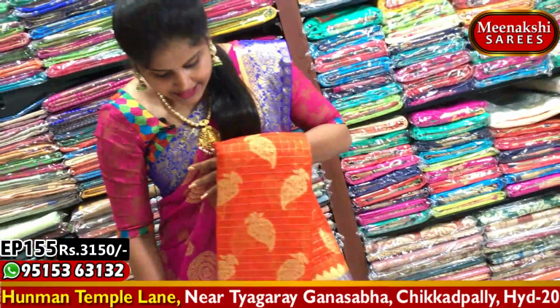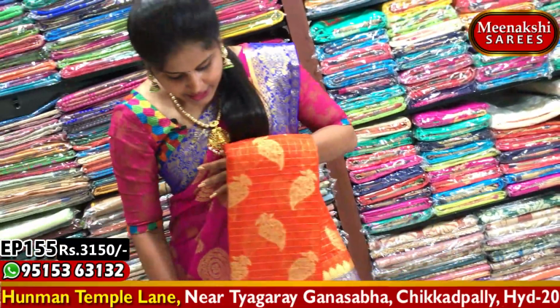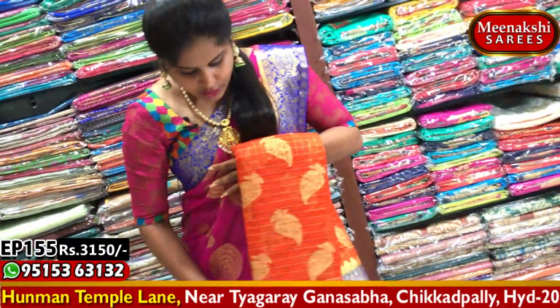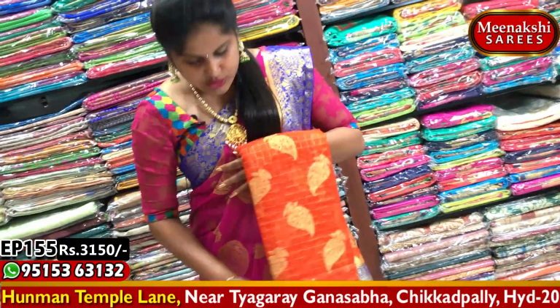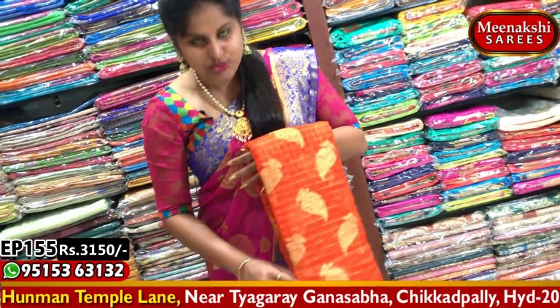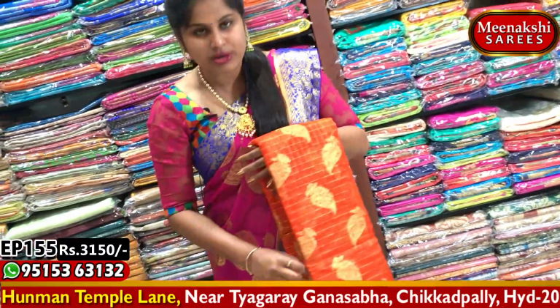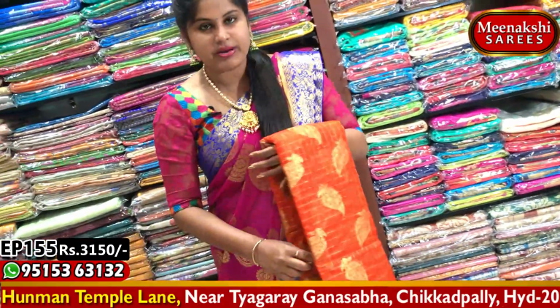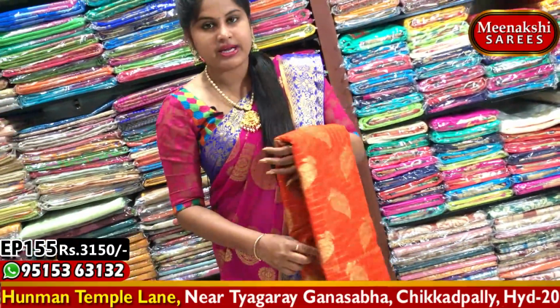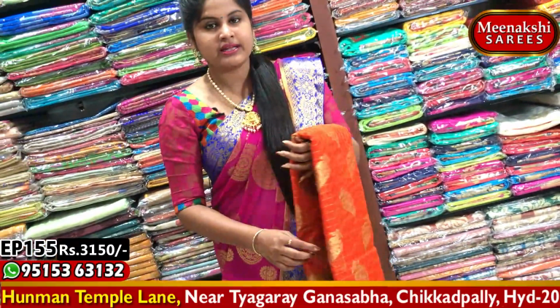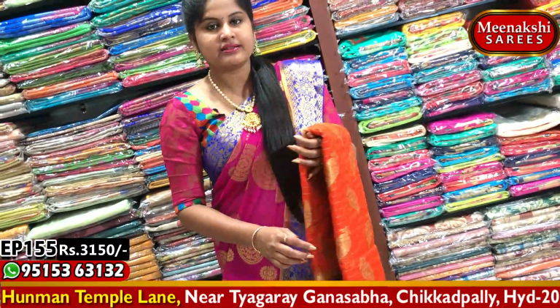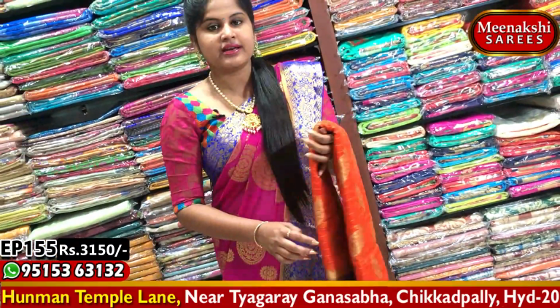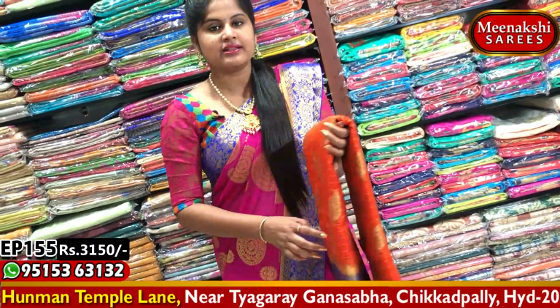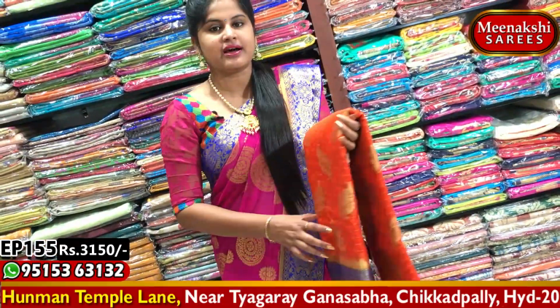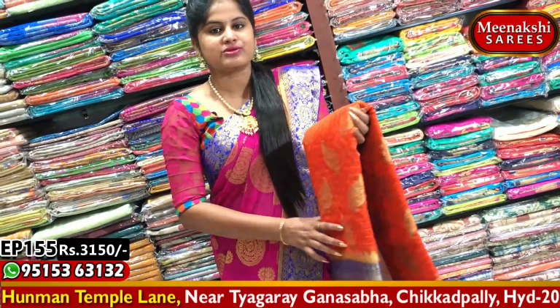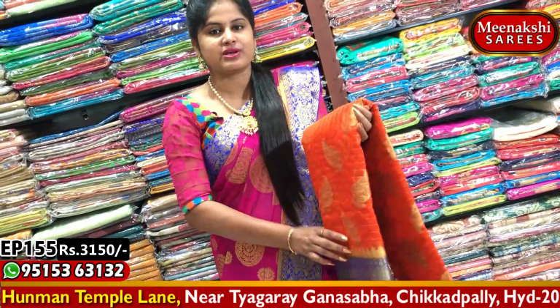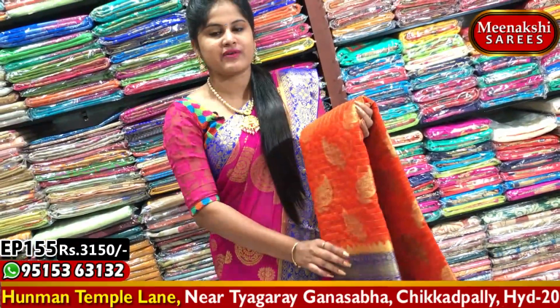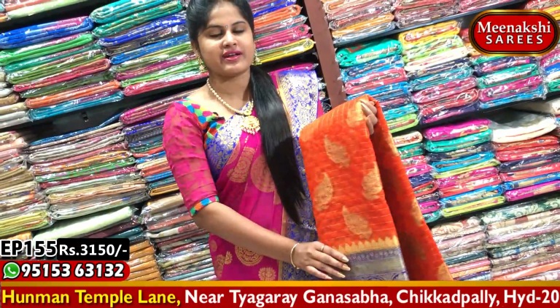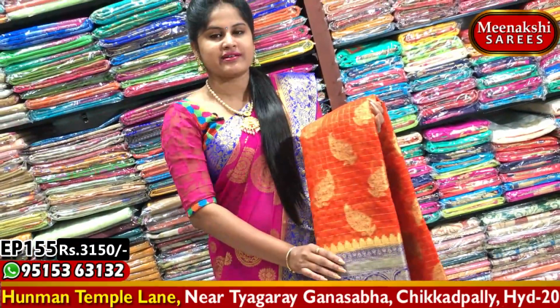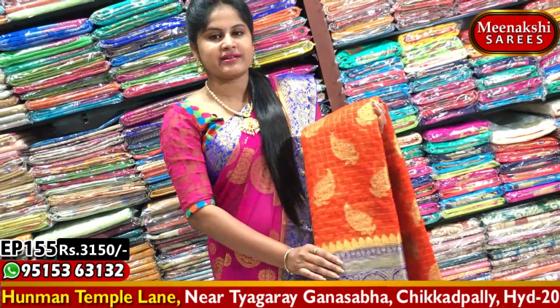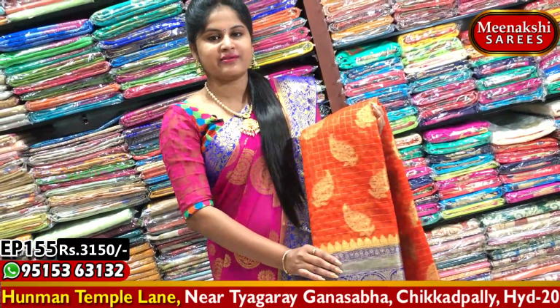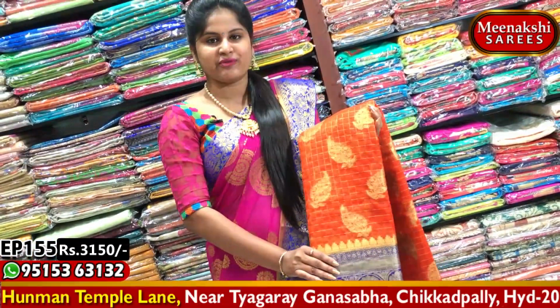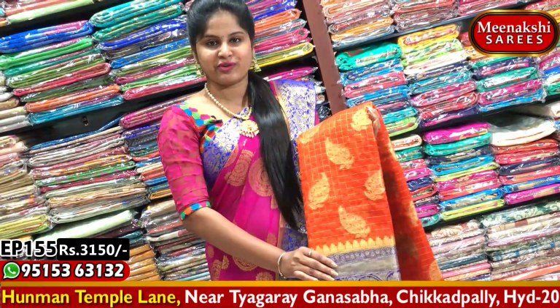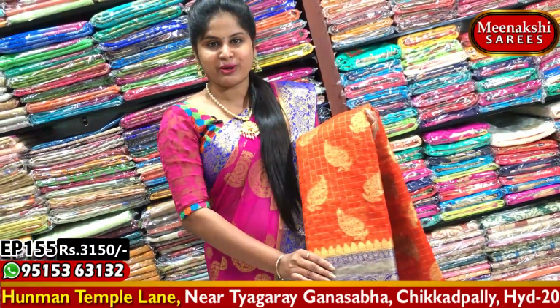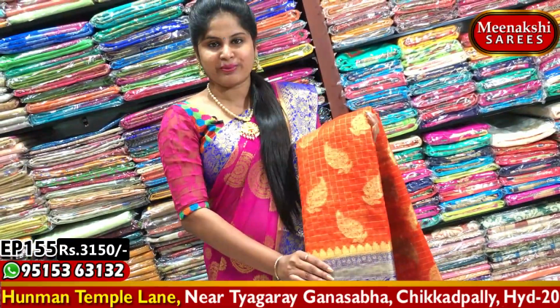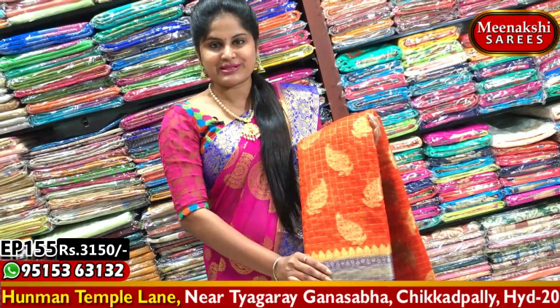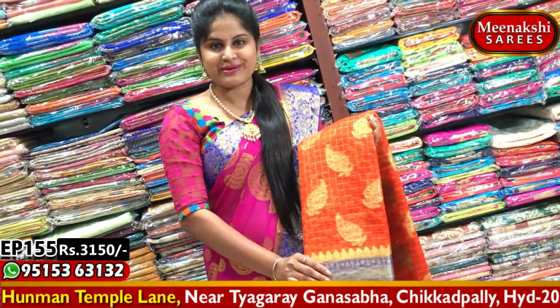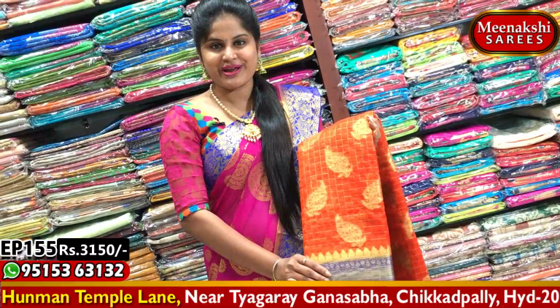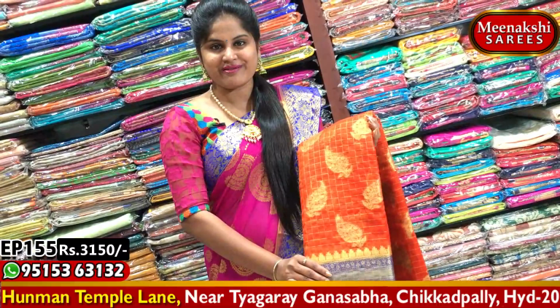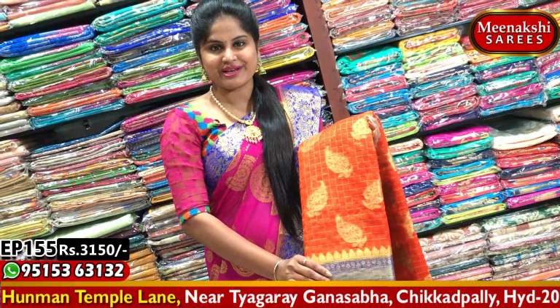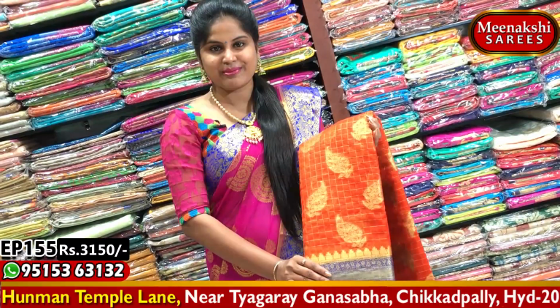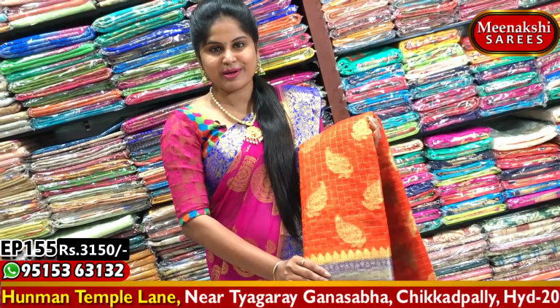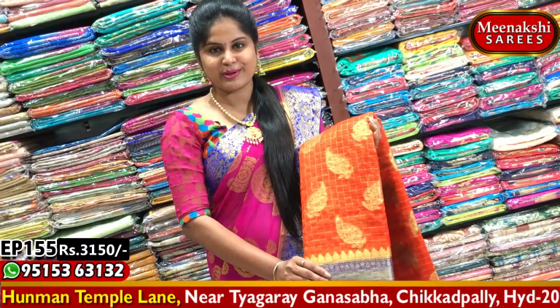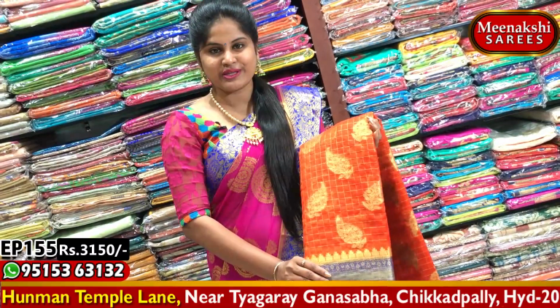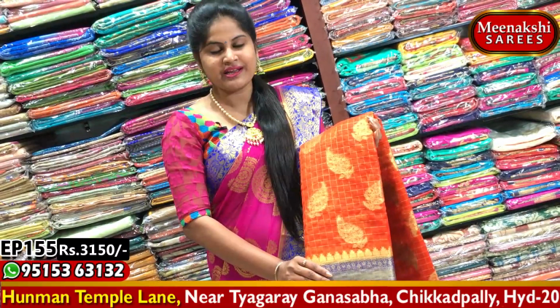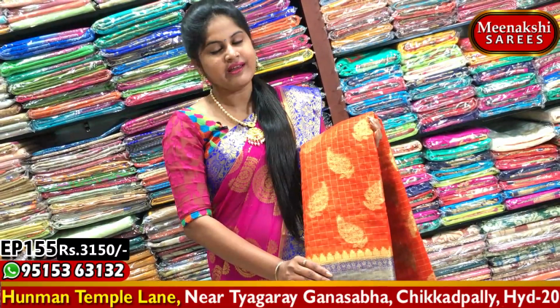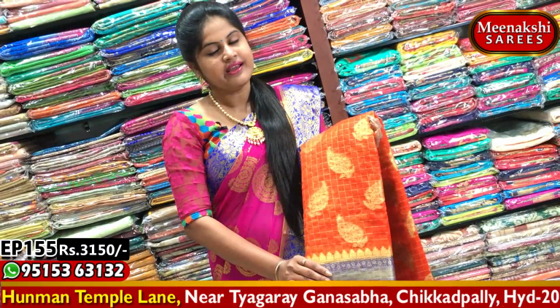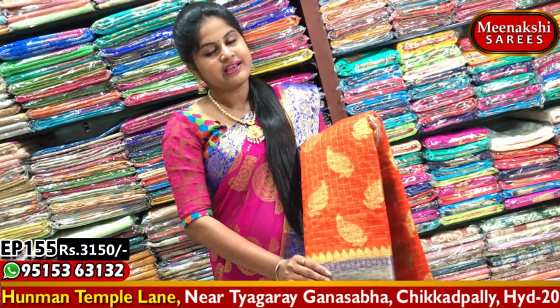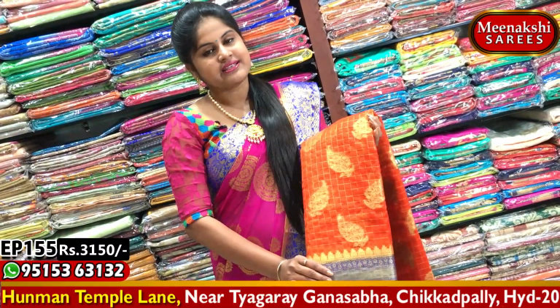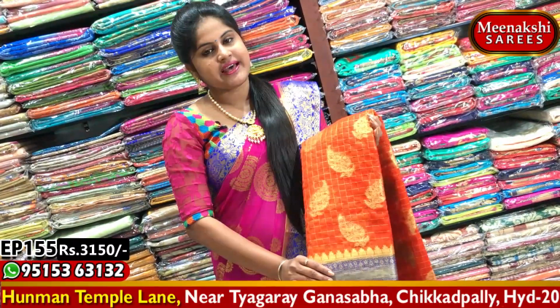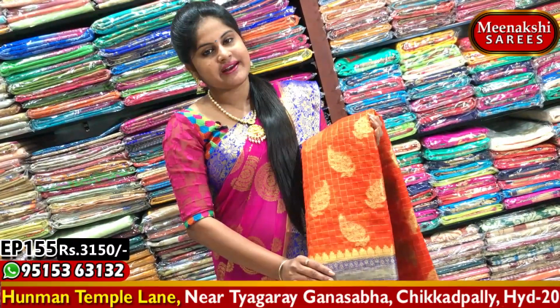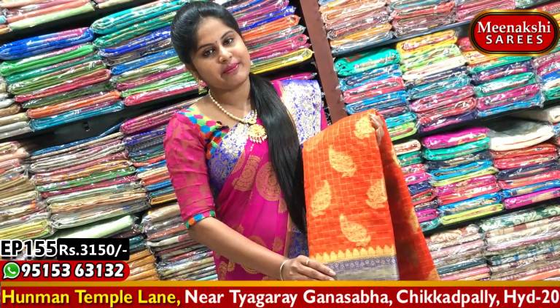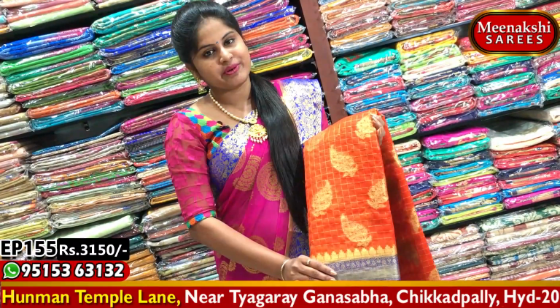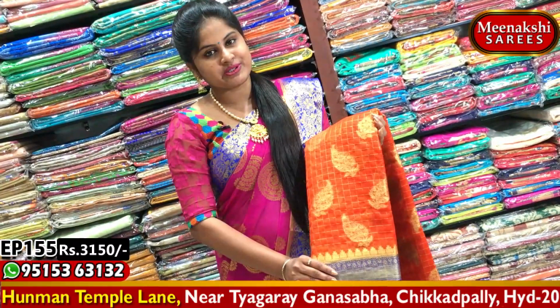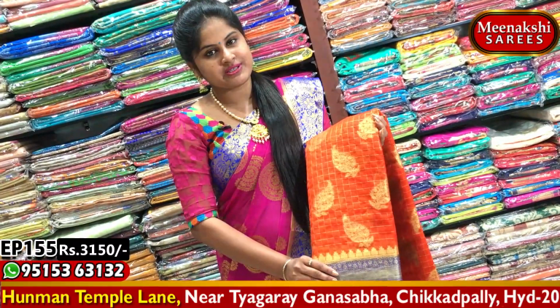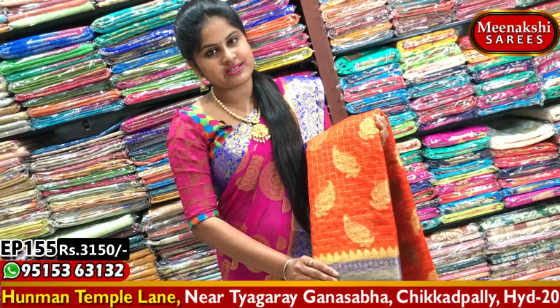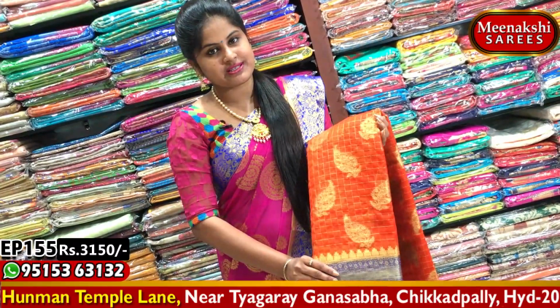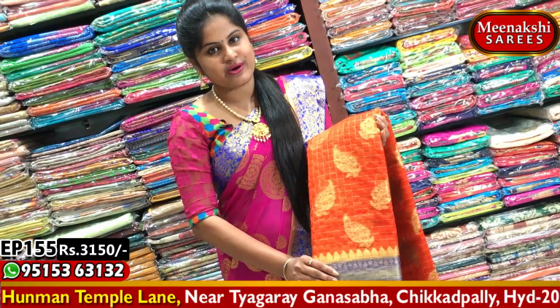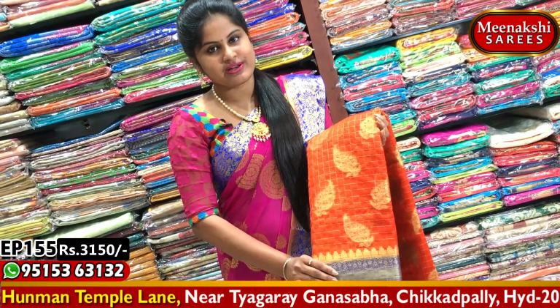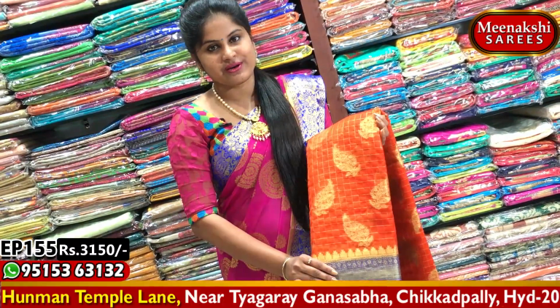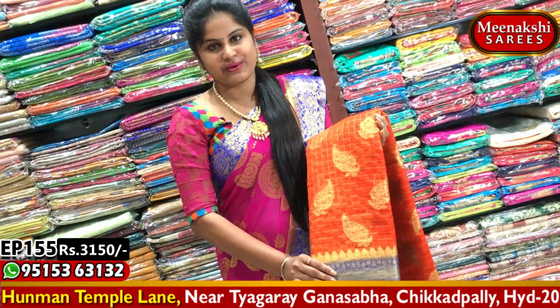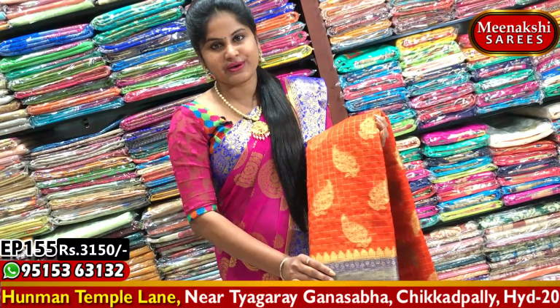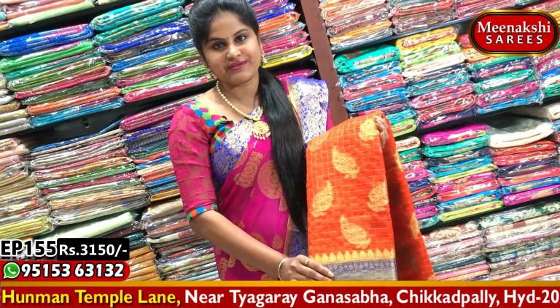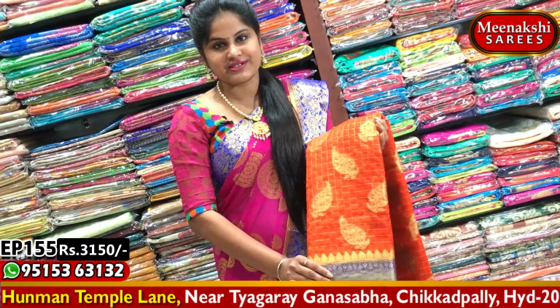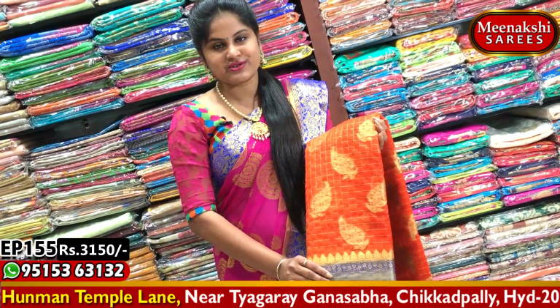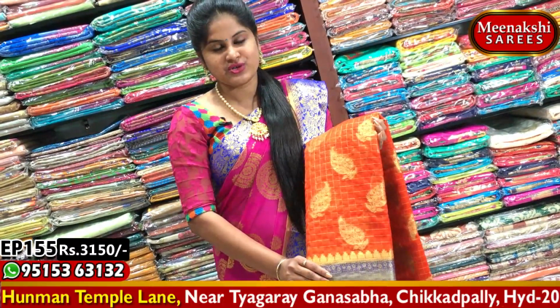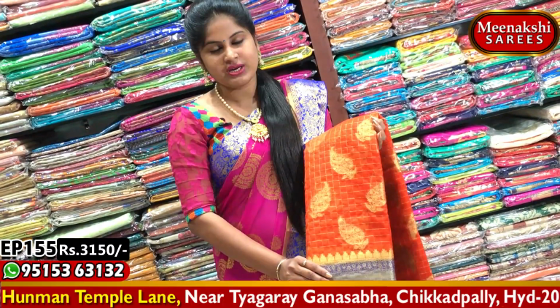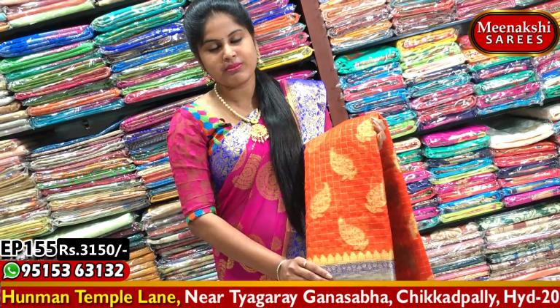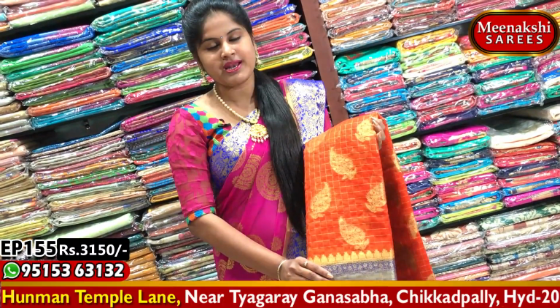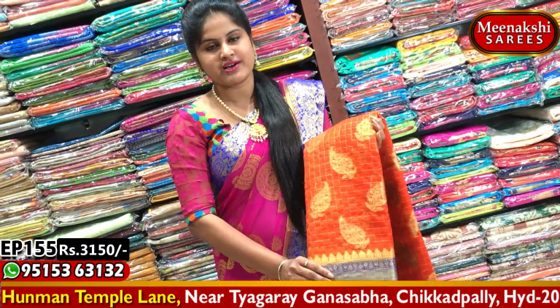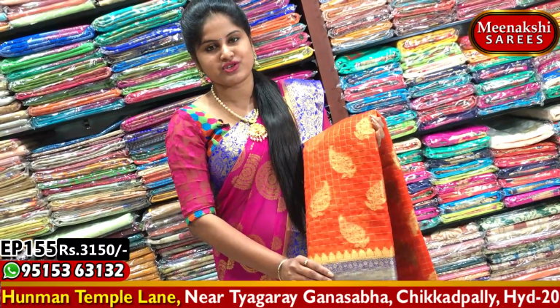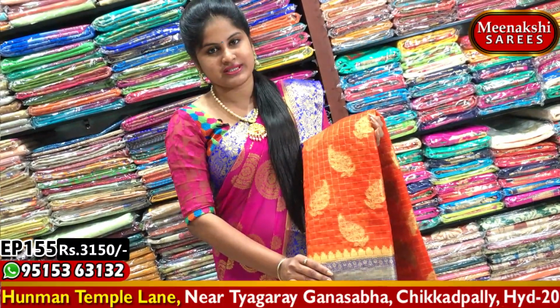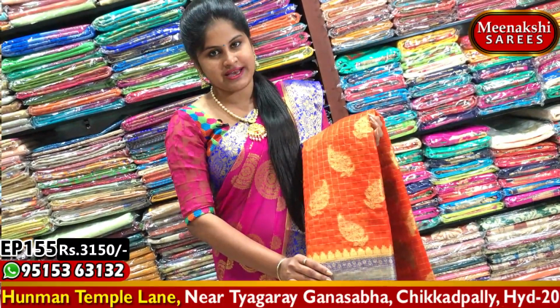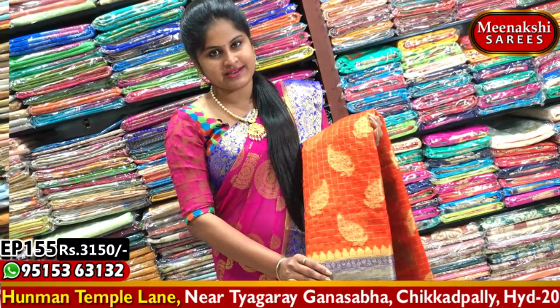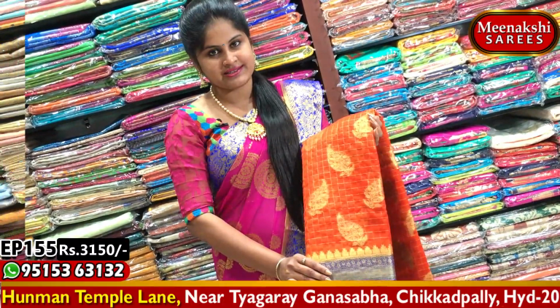I will also feature the blue color. I have a green color combination with a gold color. Visit Meenakshi Sarees to choose your color combination.